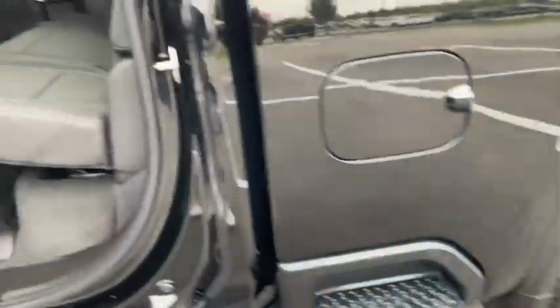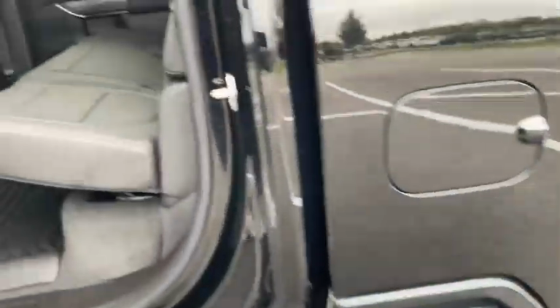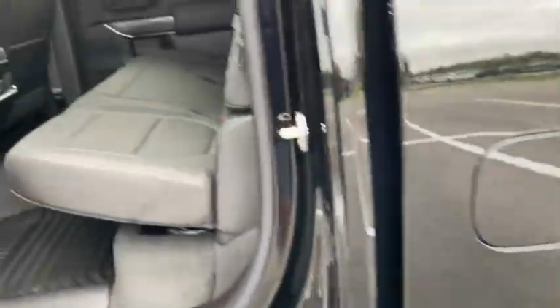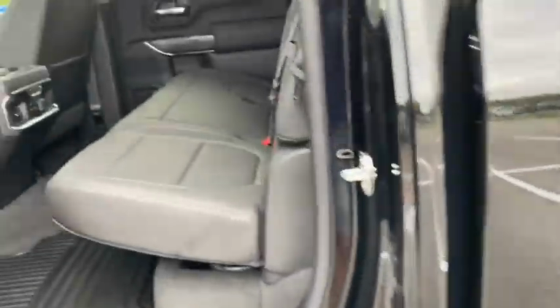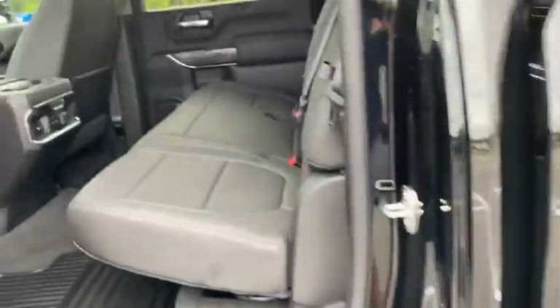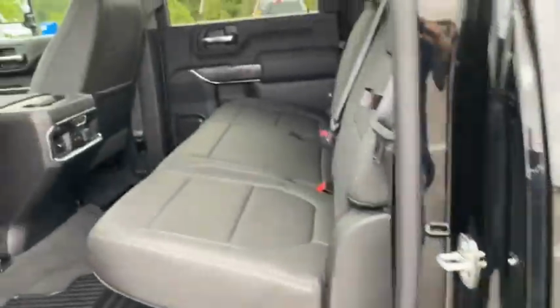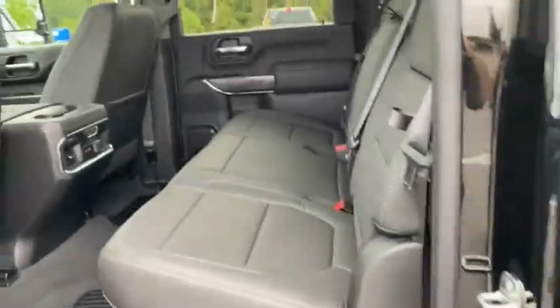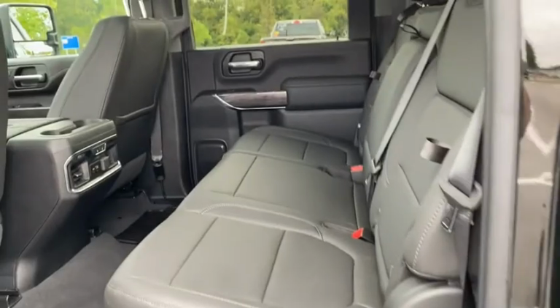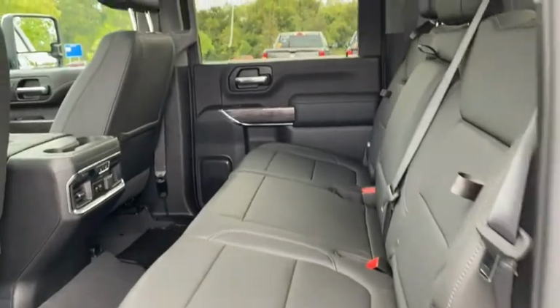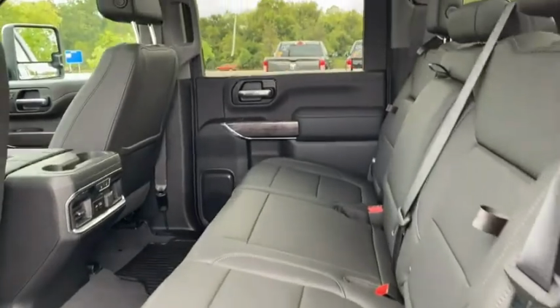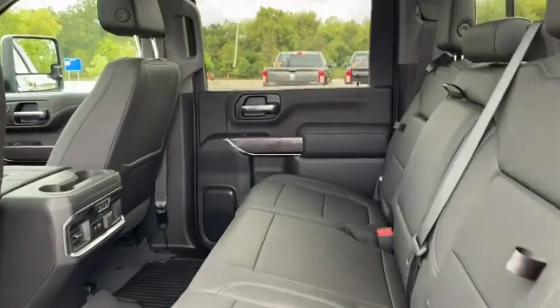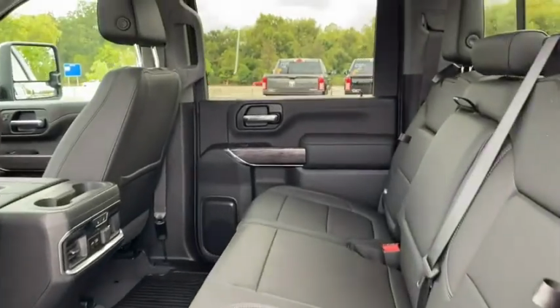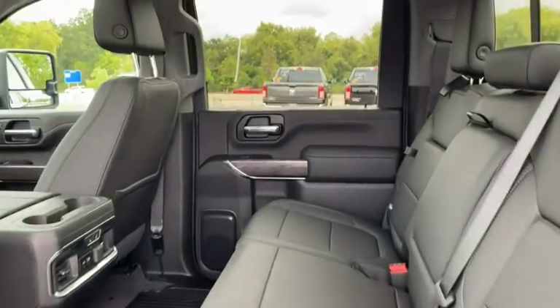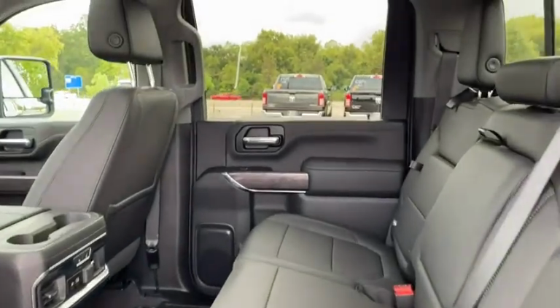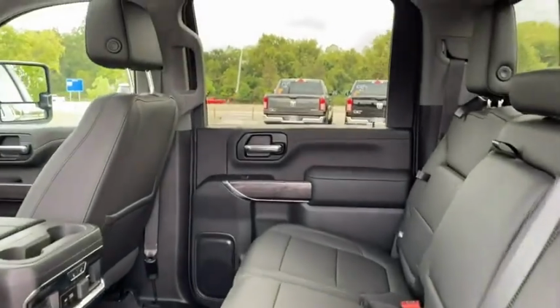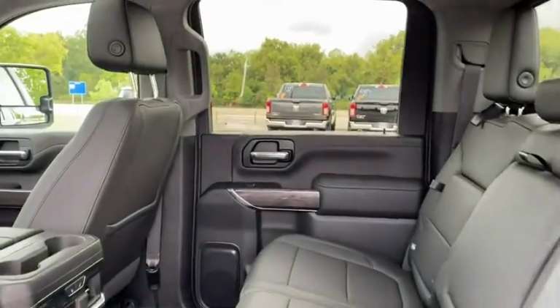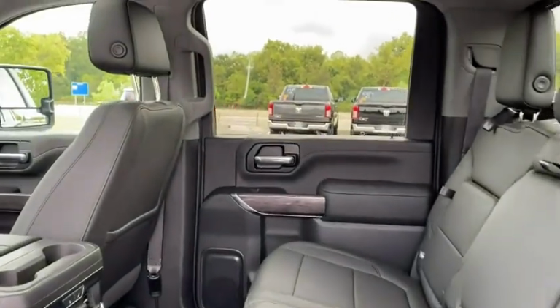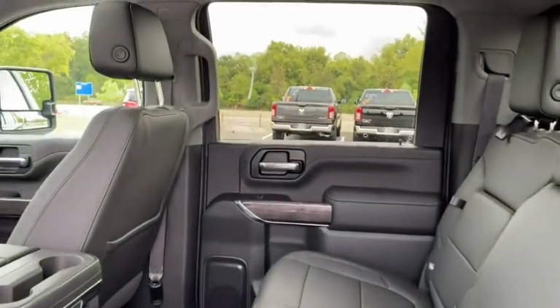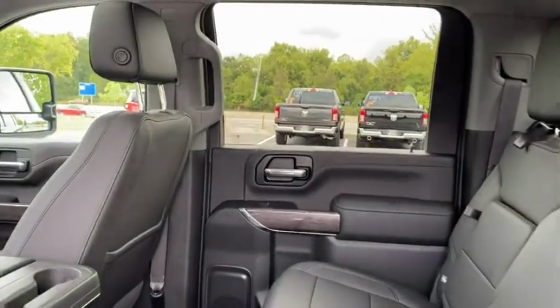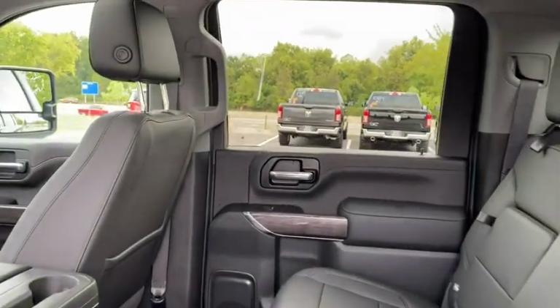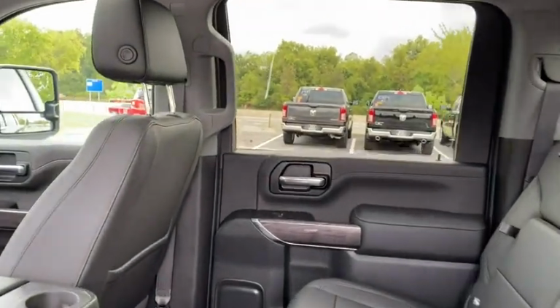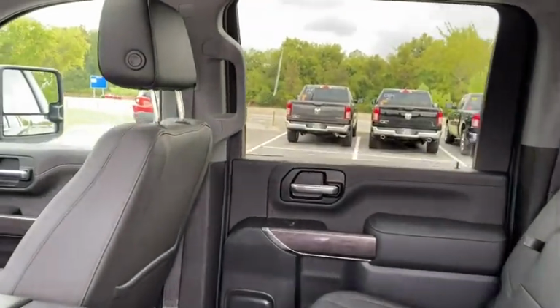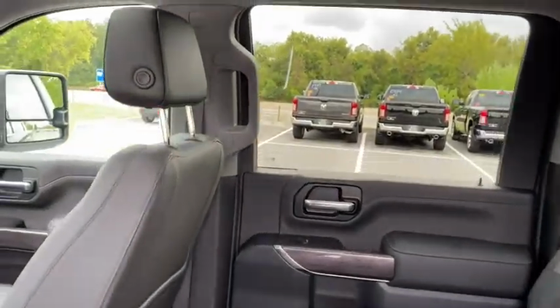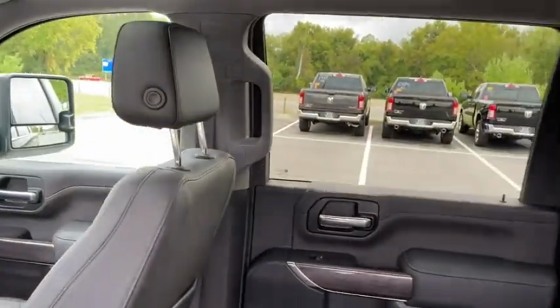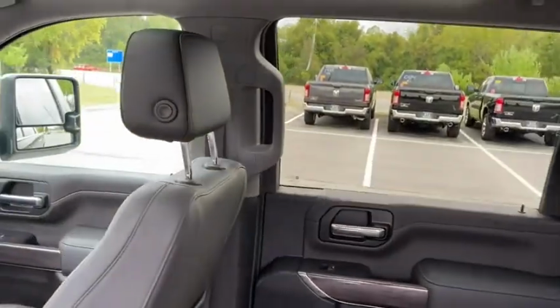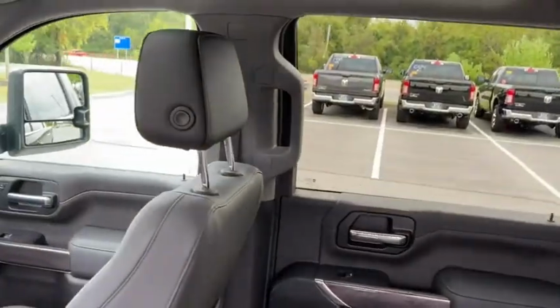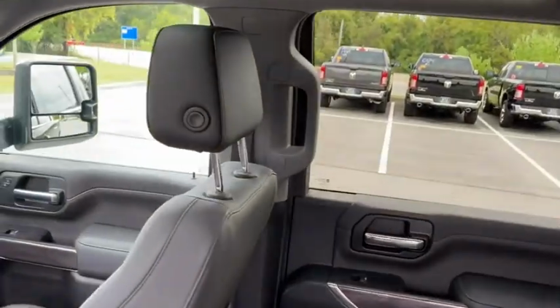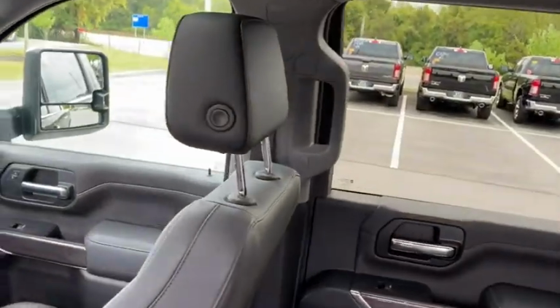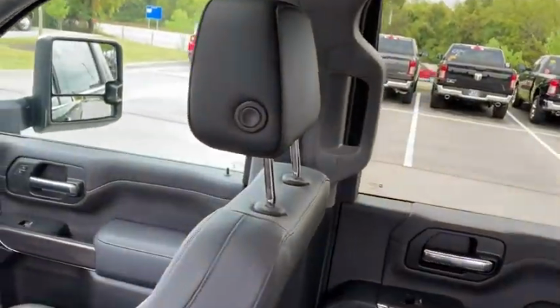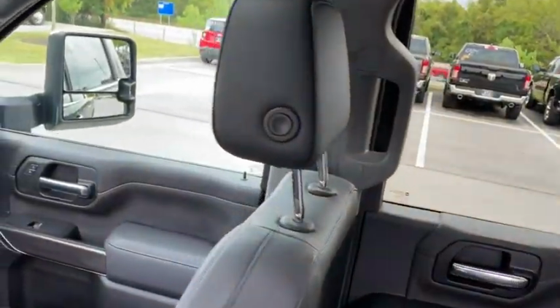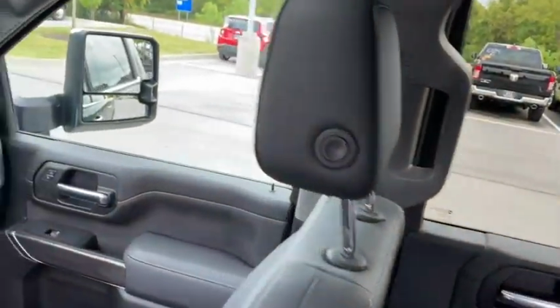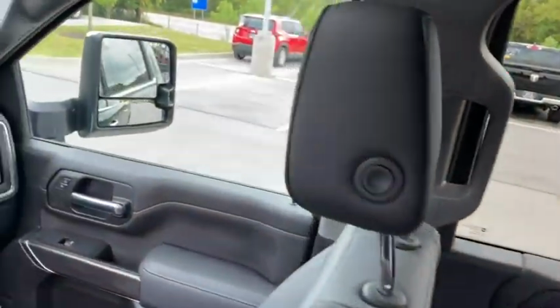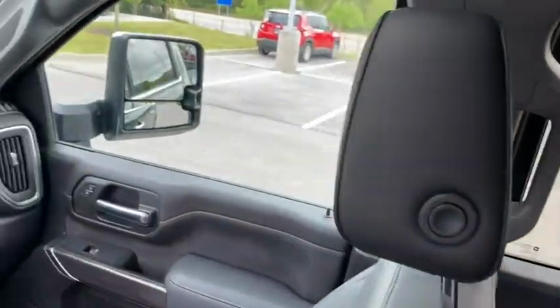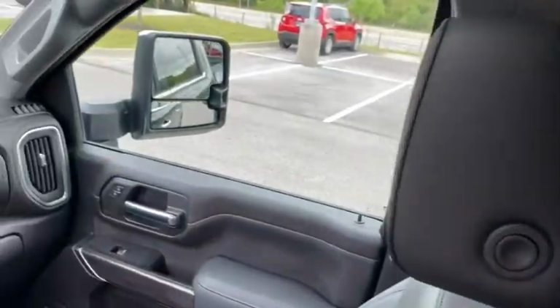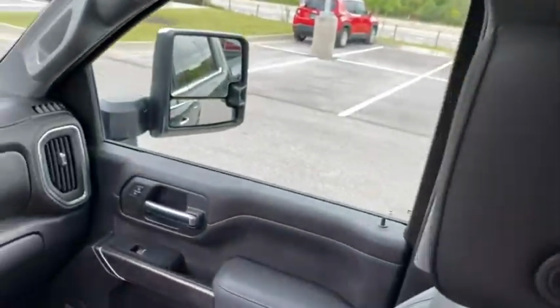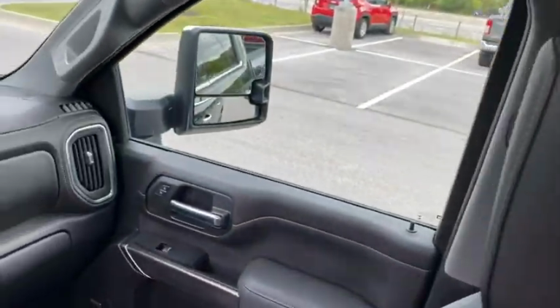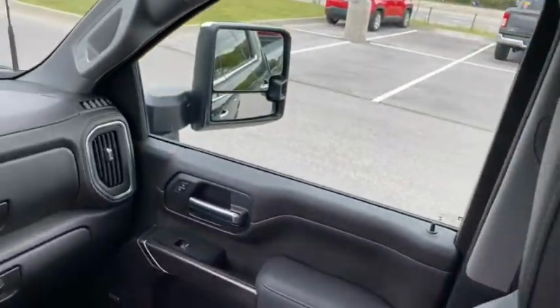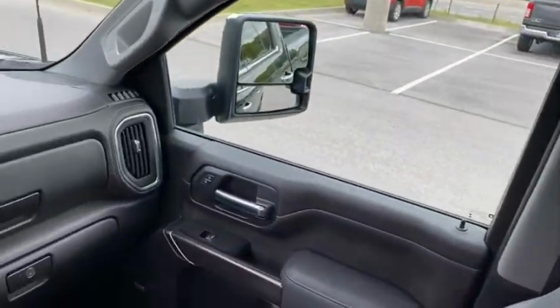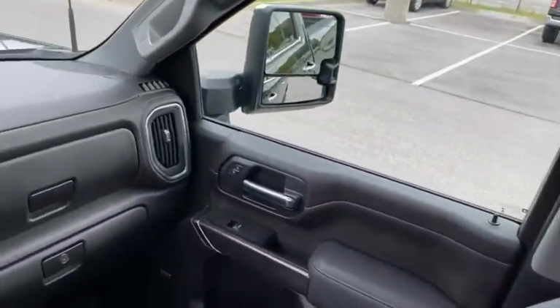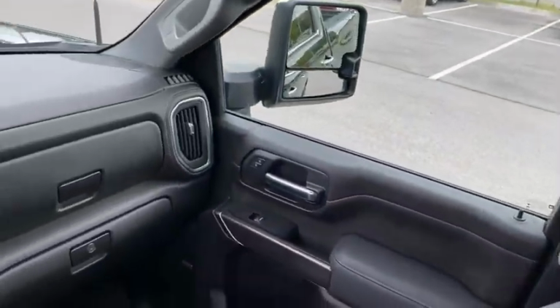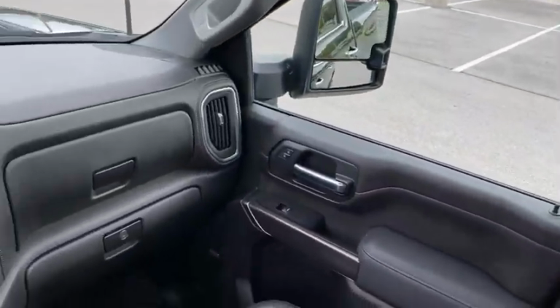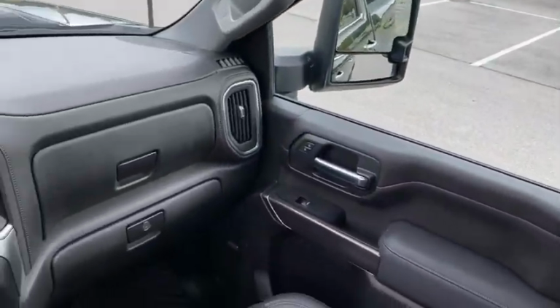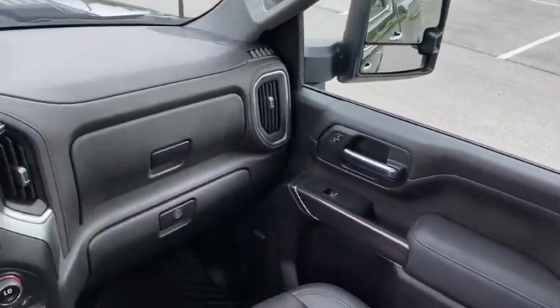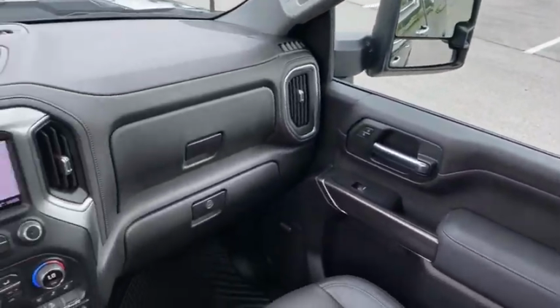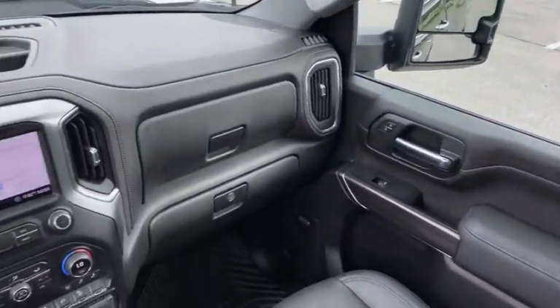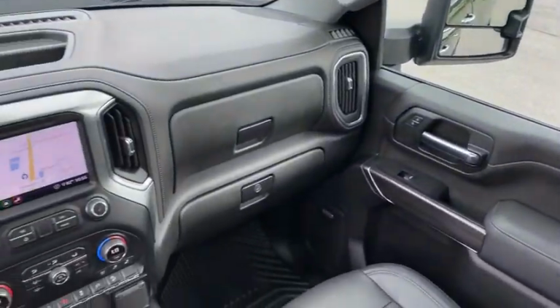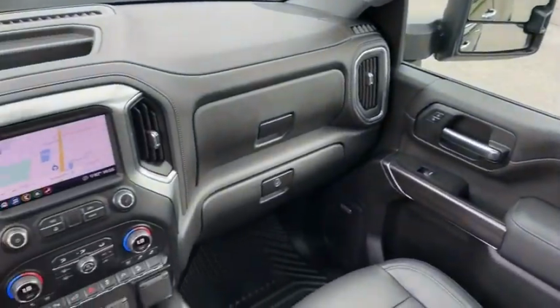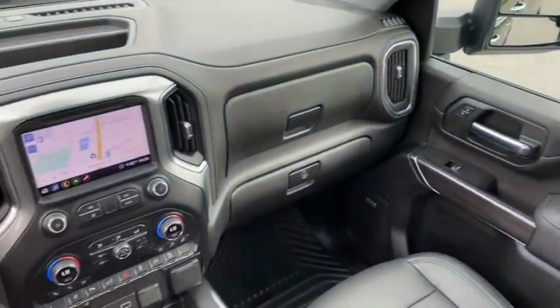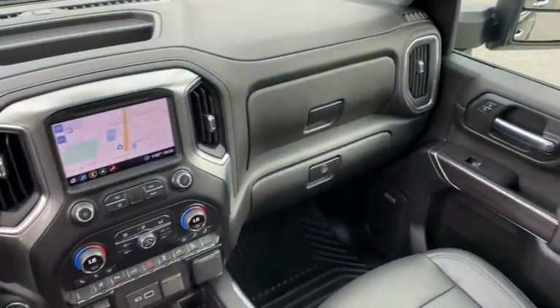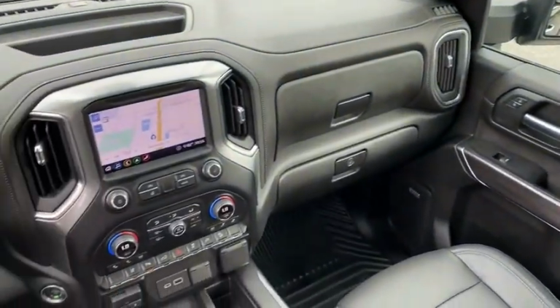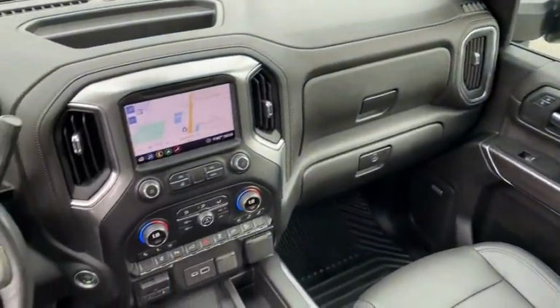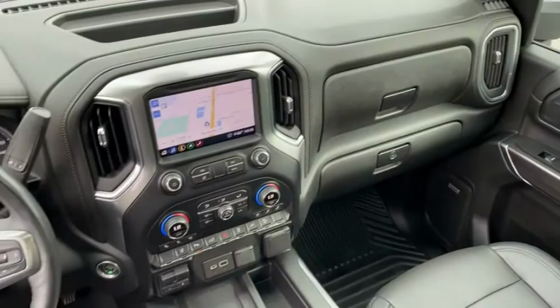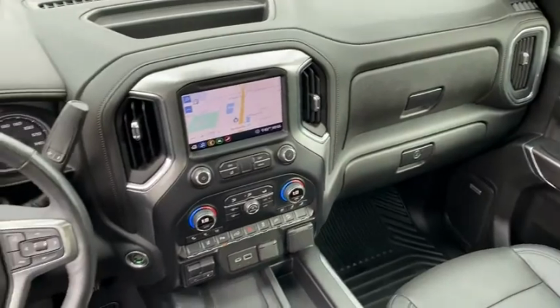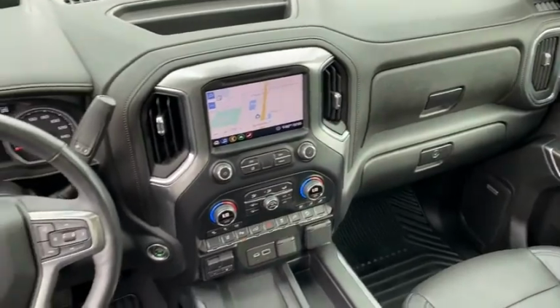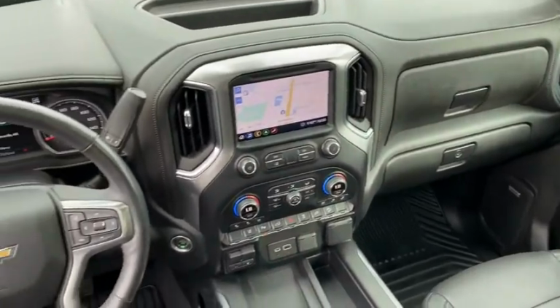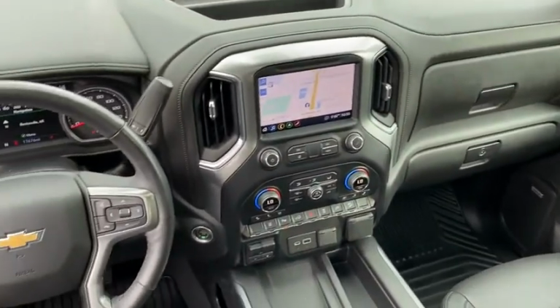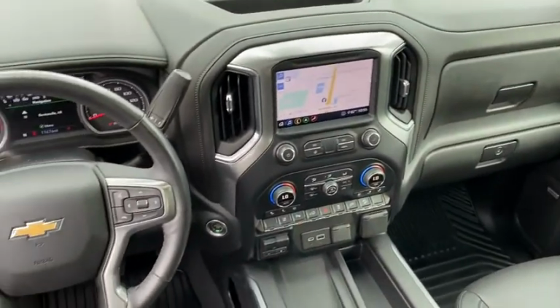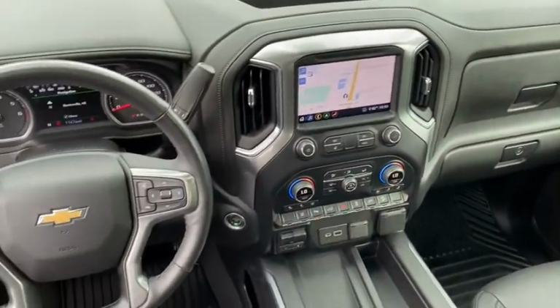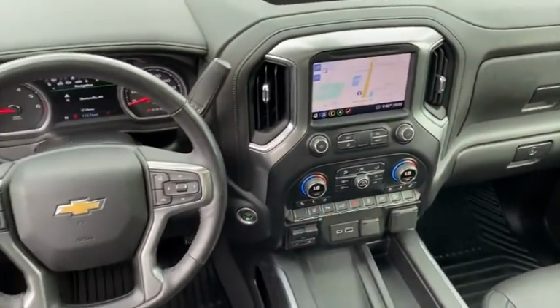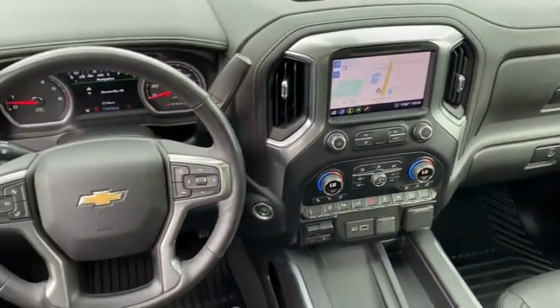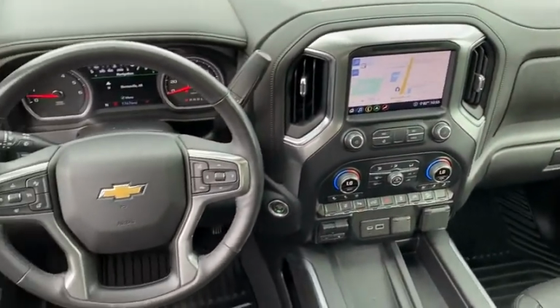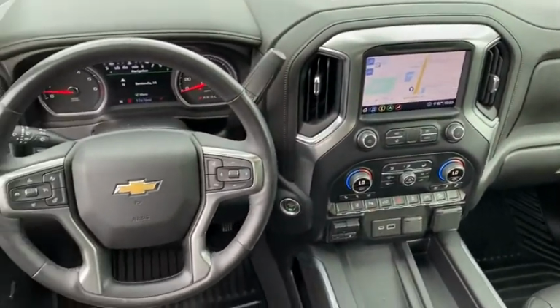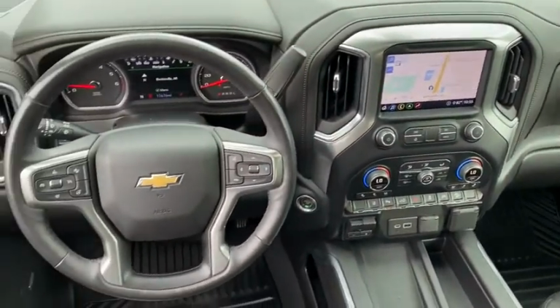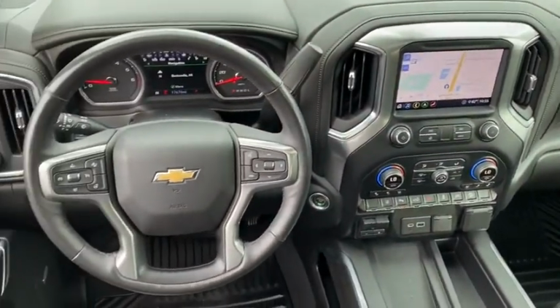Center armrest, power windows, security system, rear window defroster, power door locks, and electronic stability control.